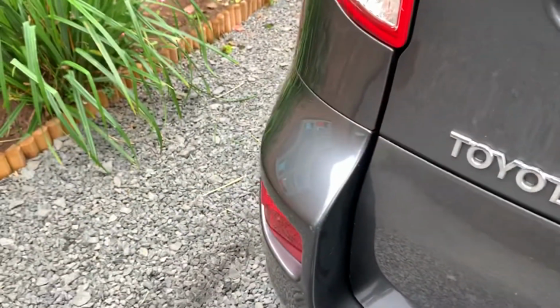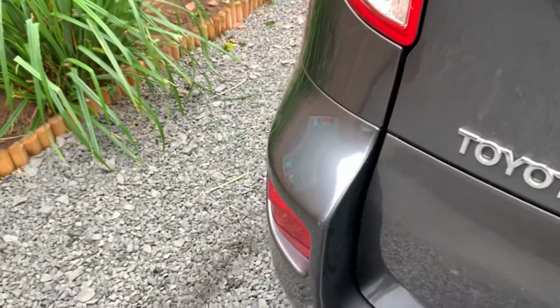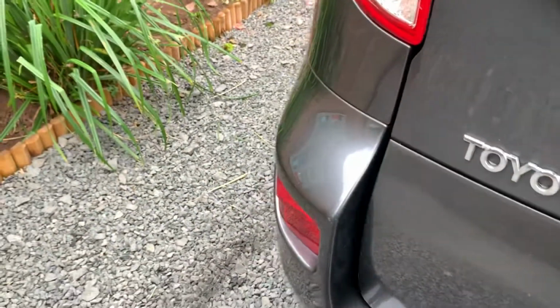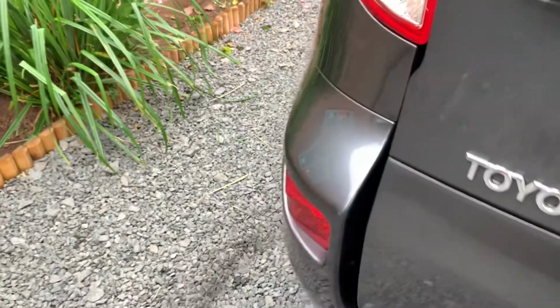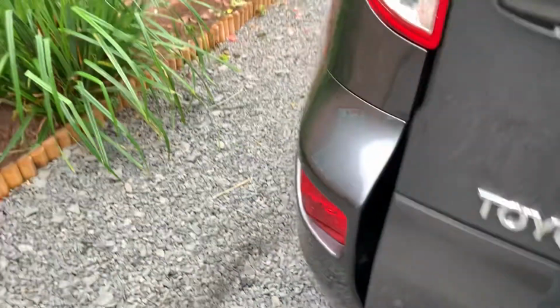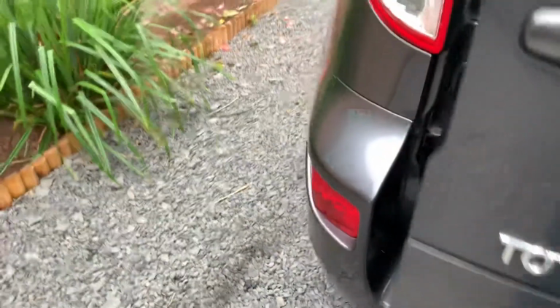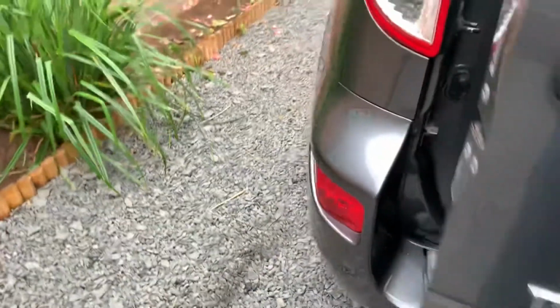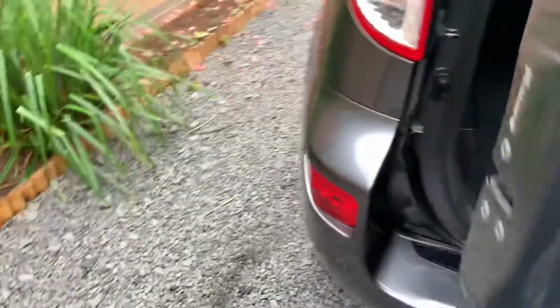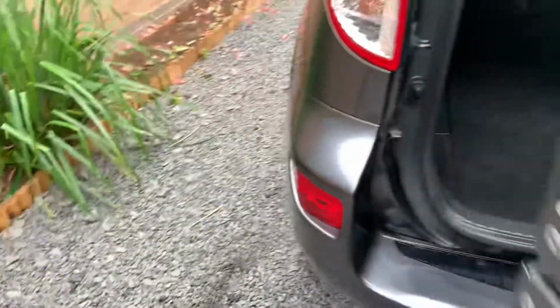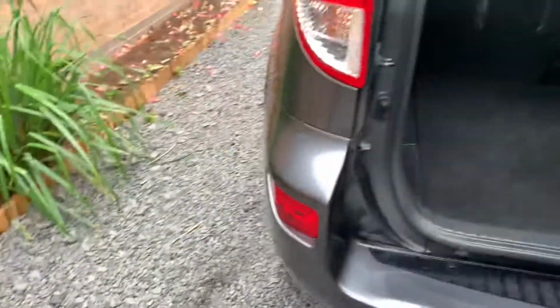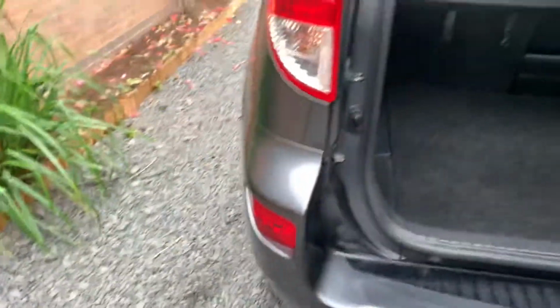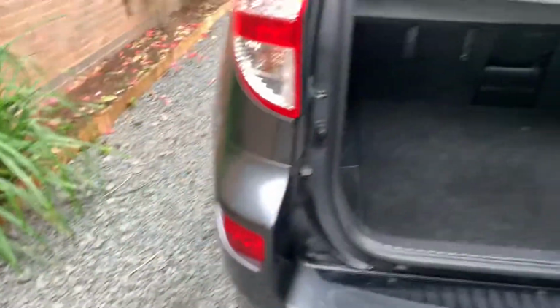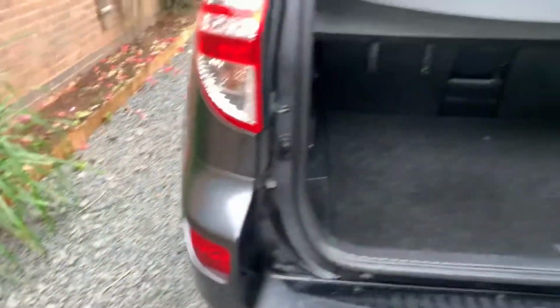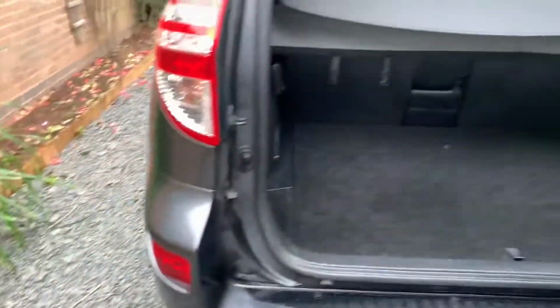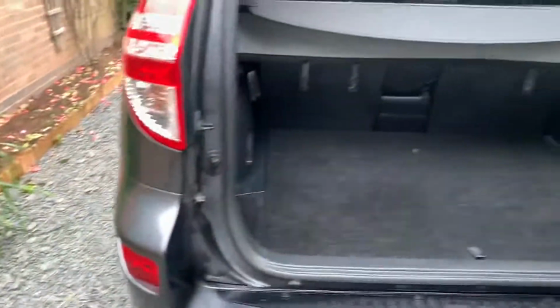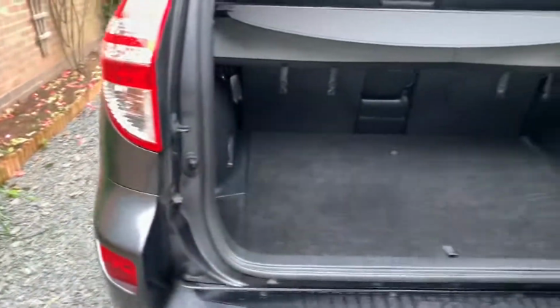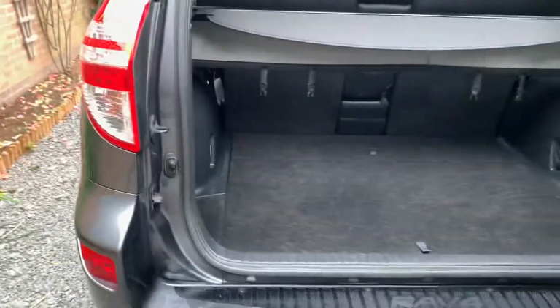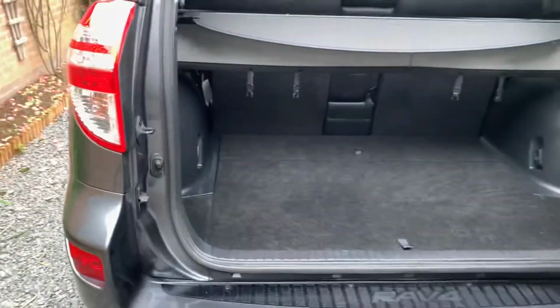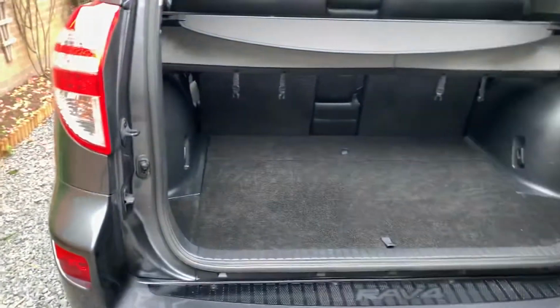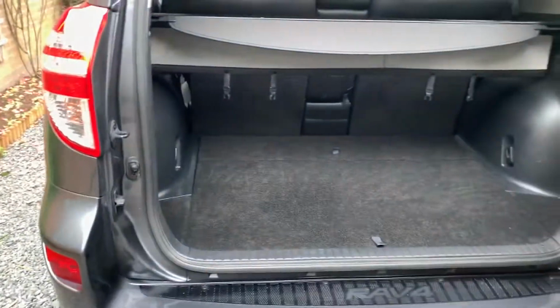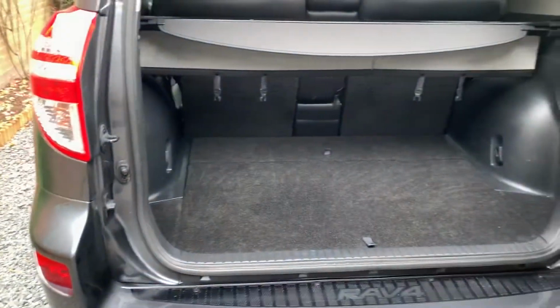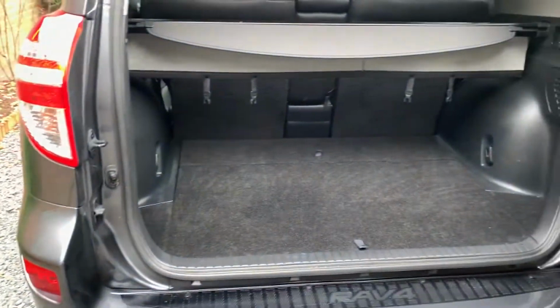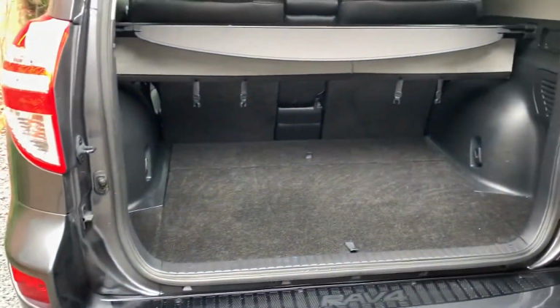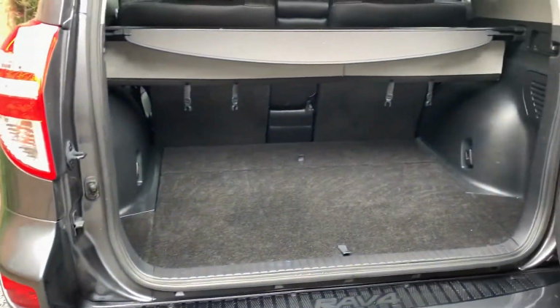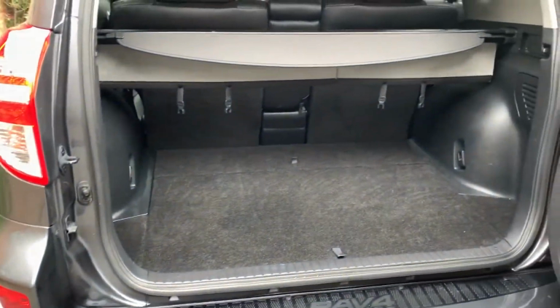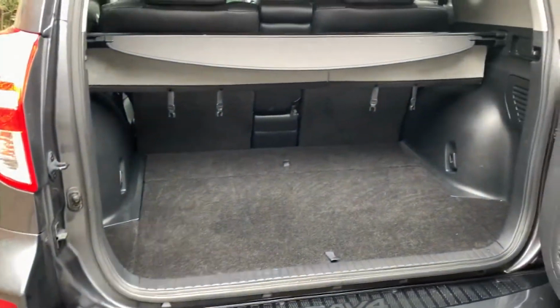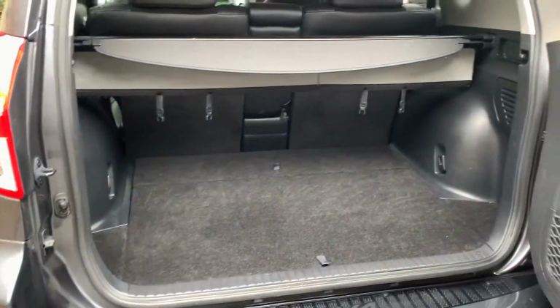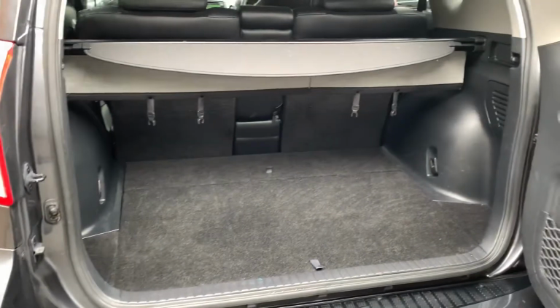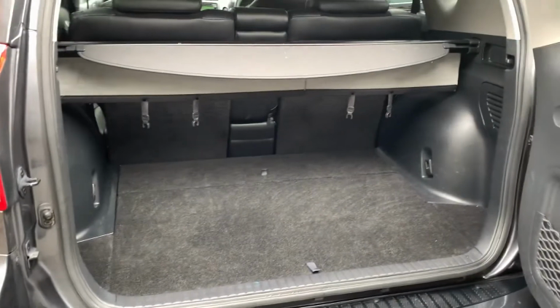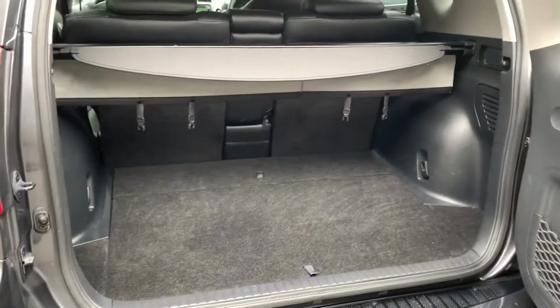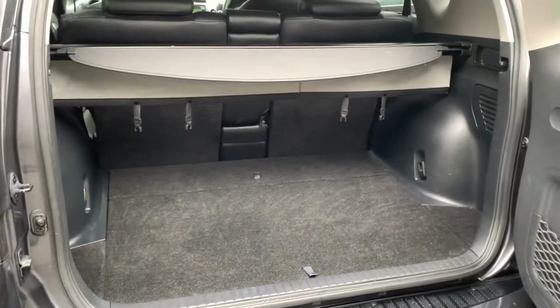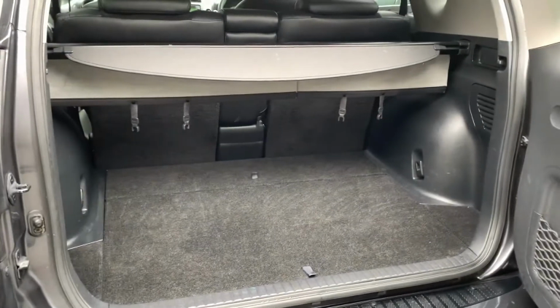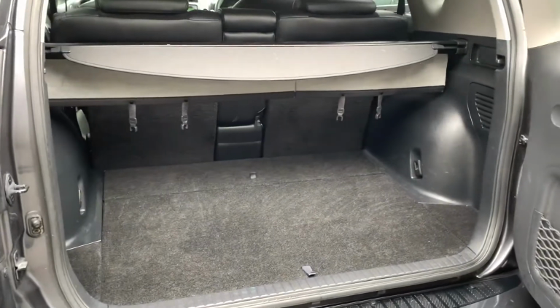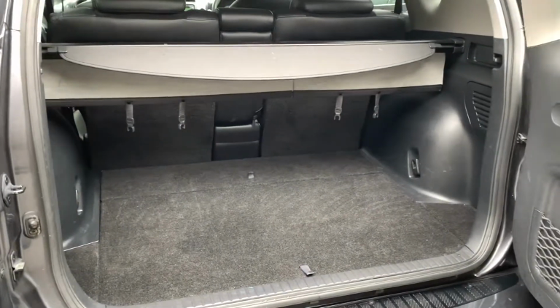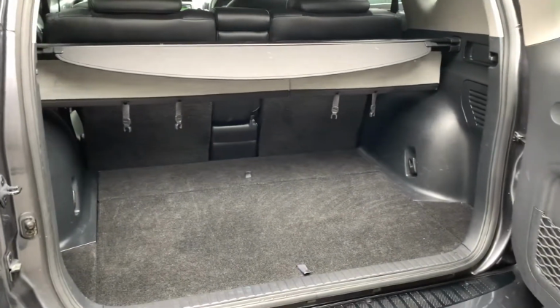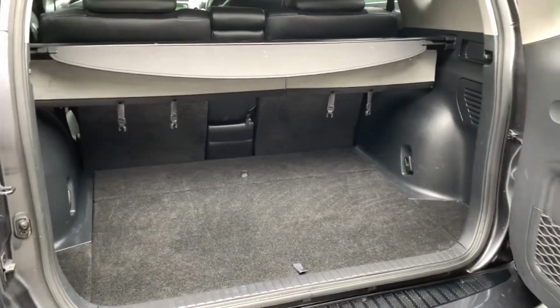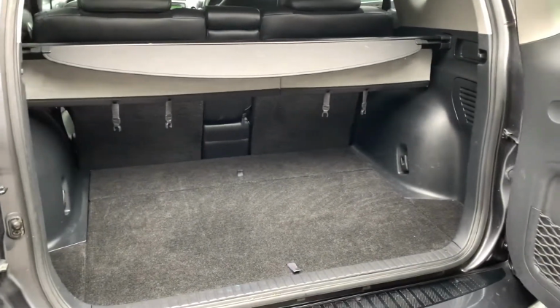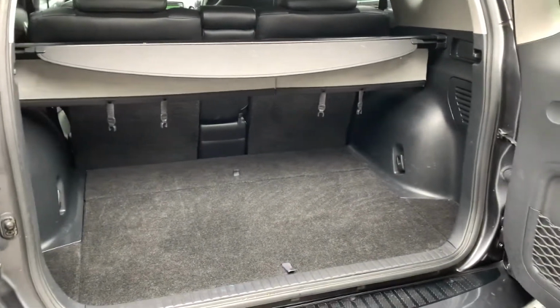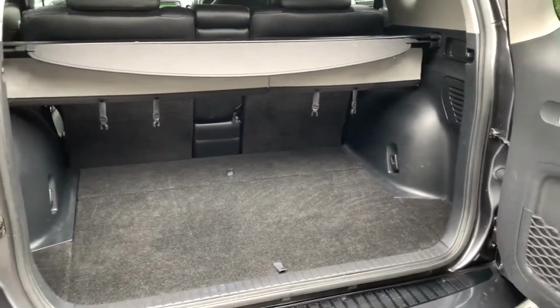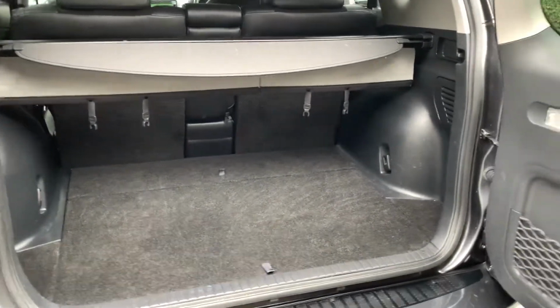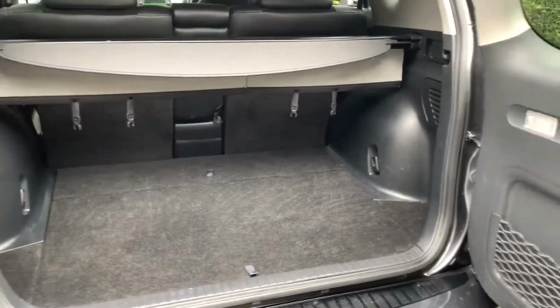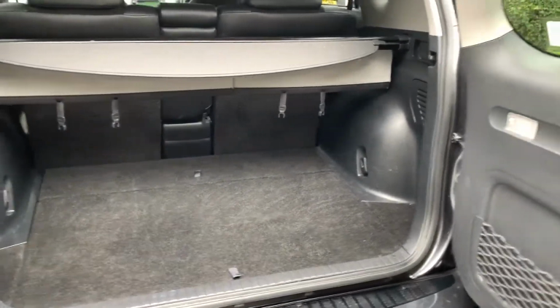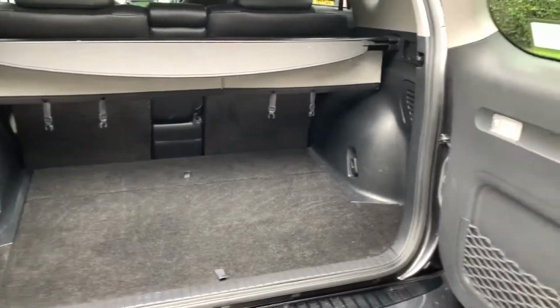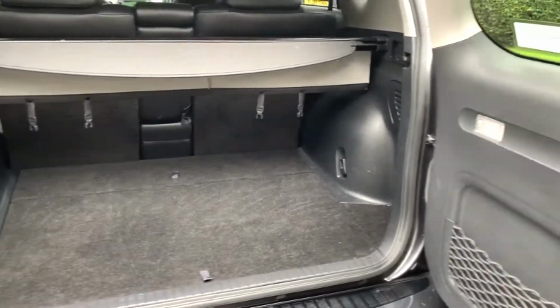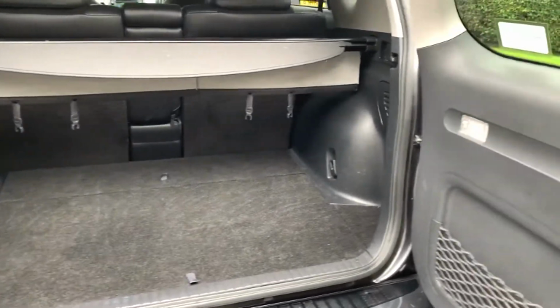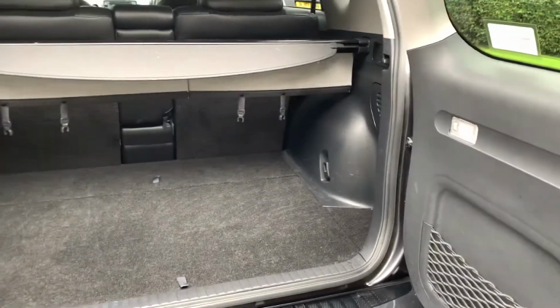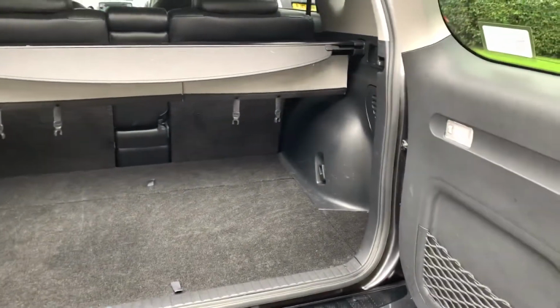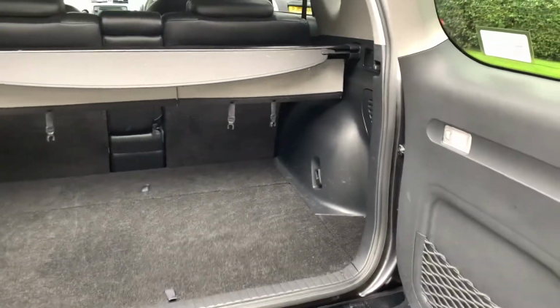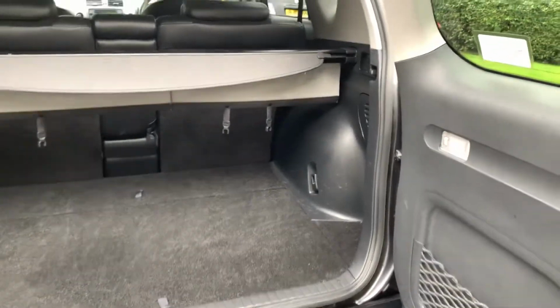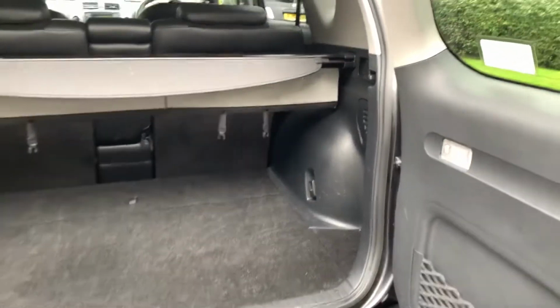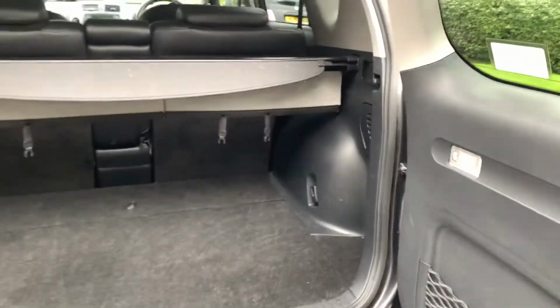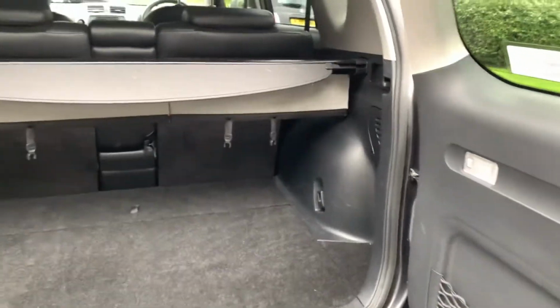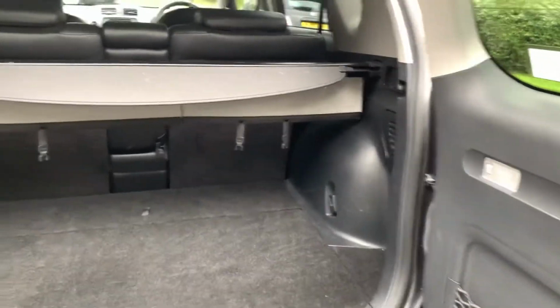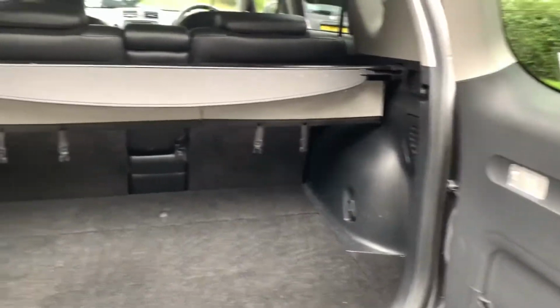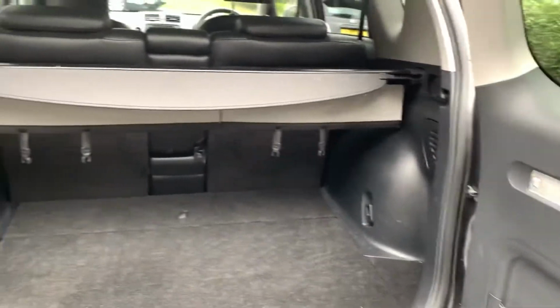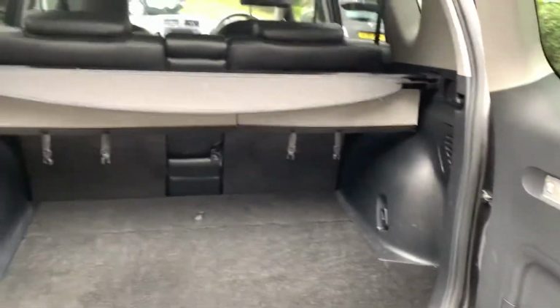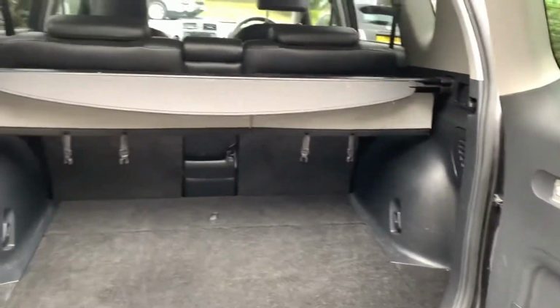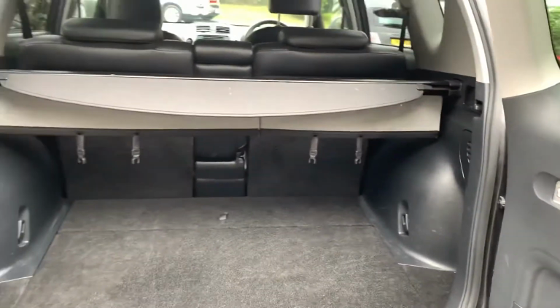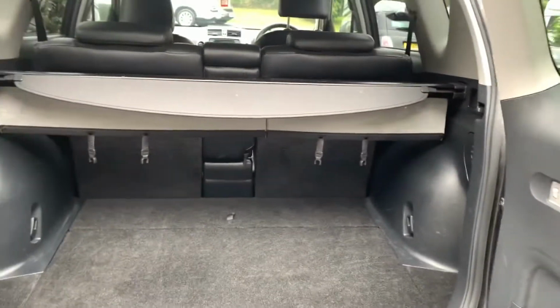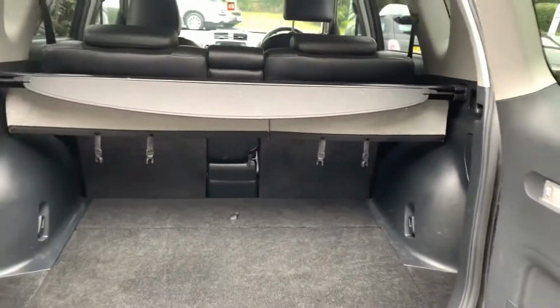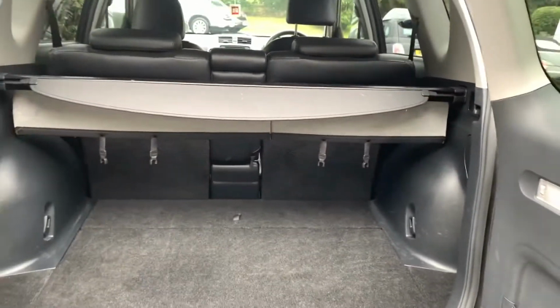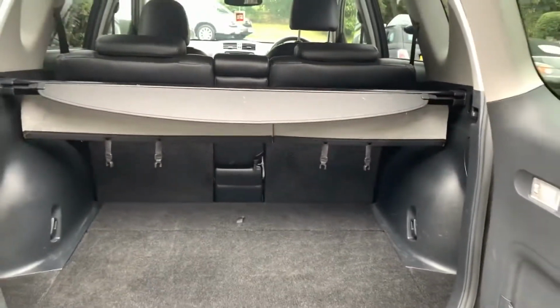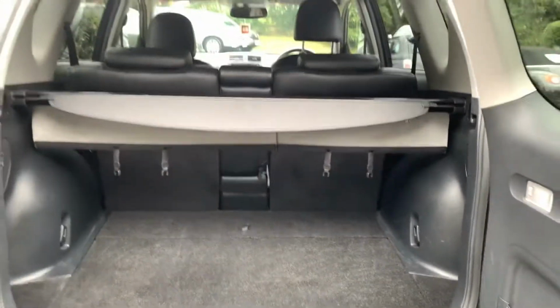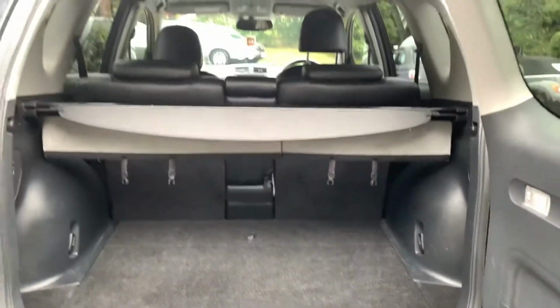In the boot area, it's clean and tidy with the parcel shelf present. The emergency repair kit is all present.